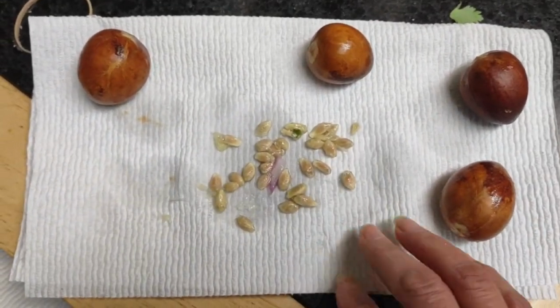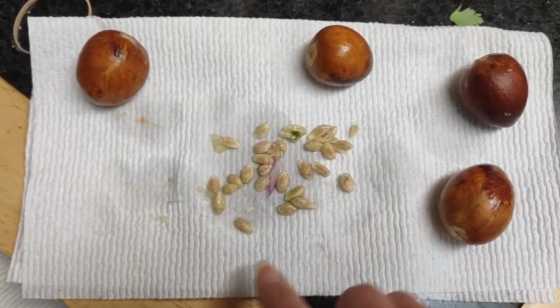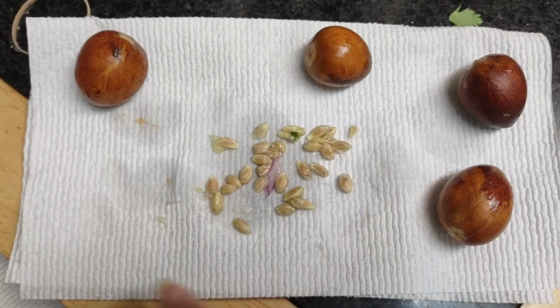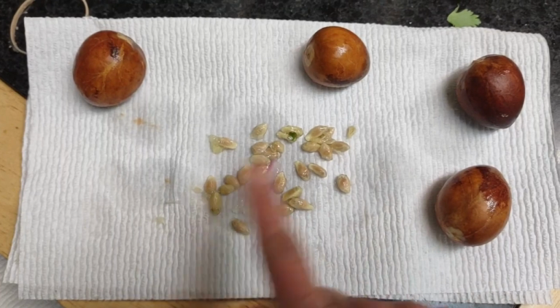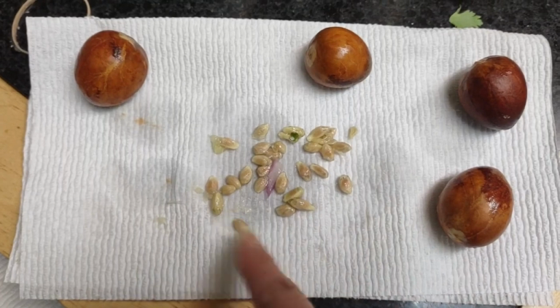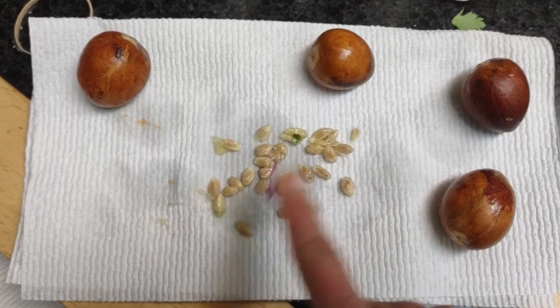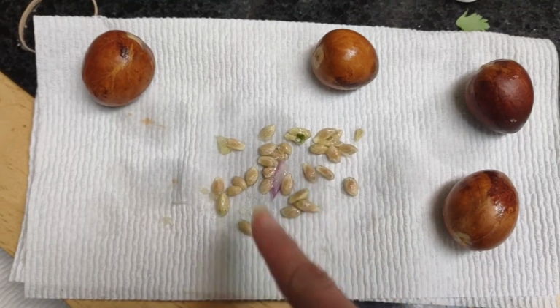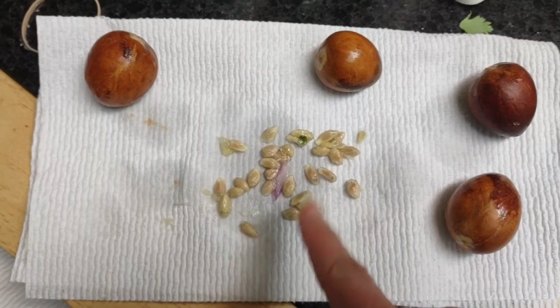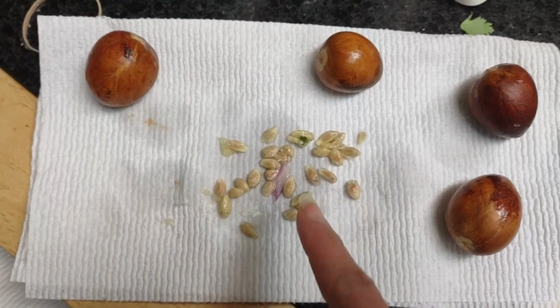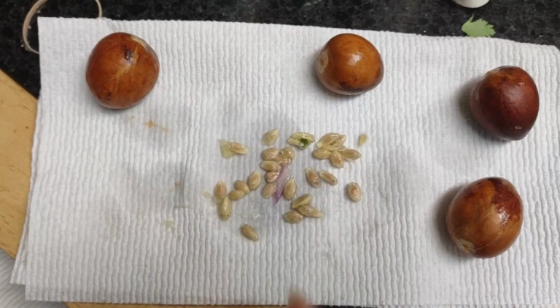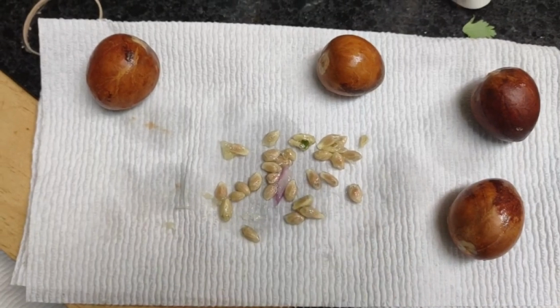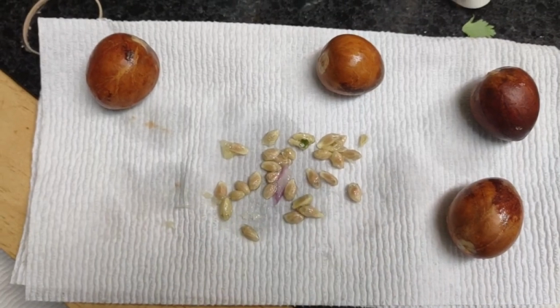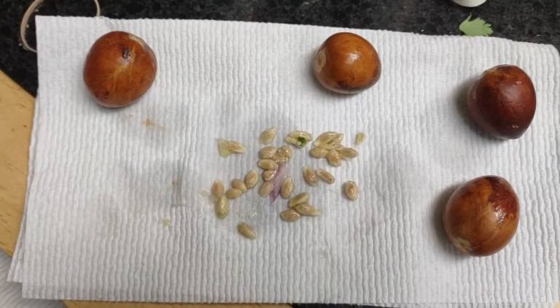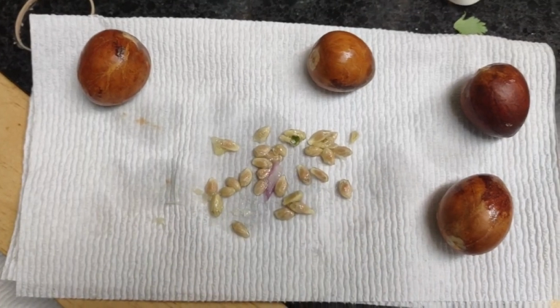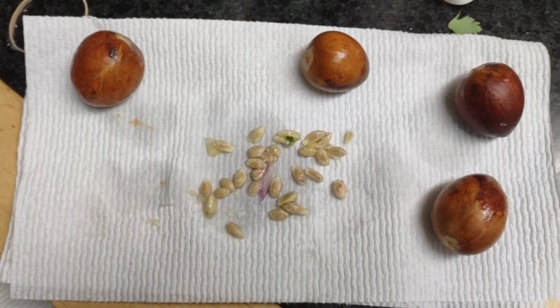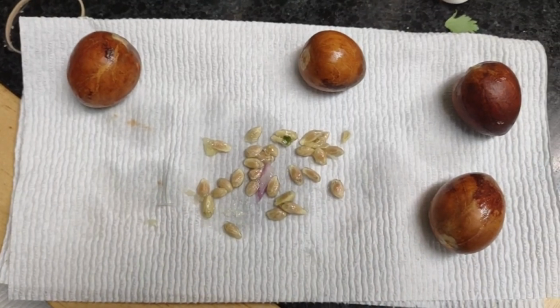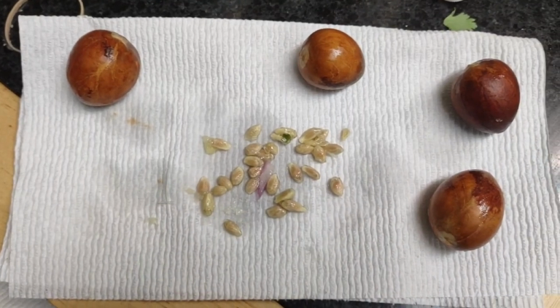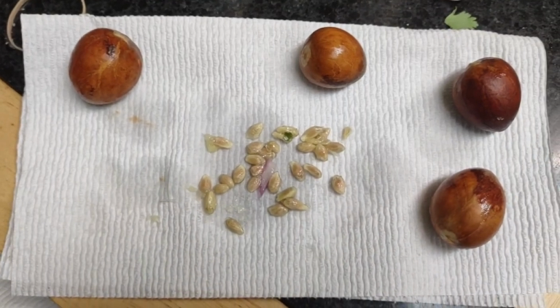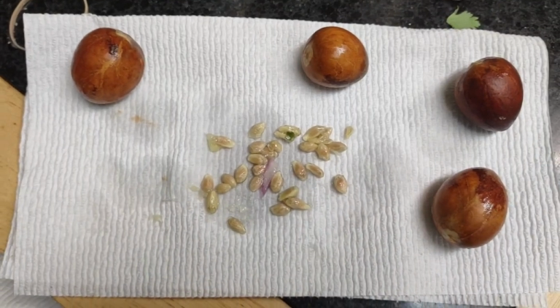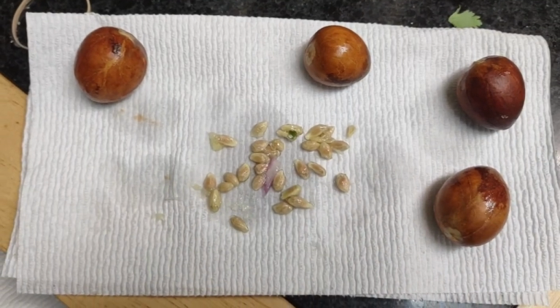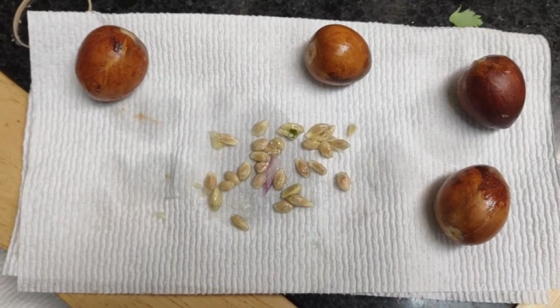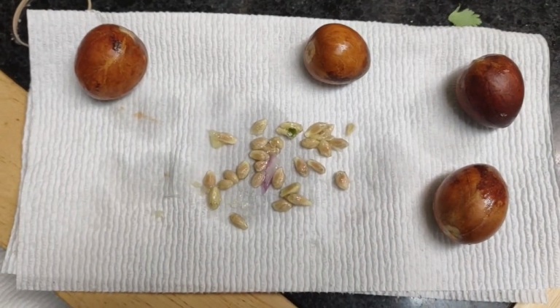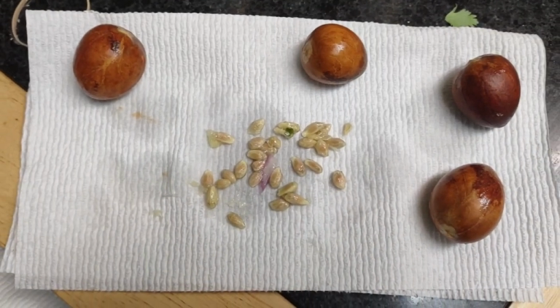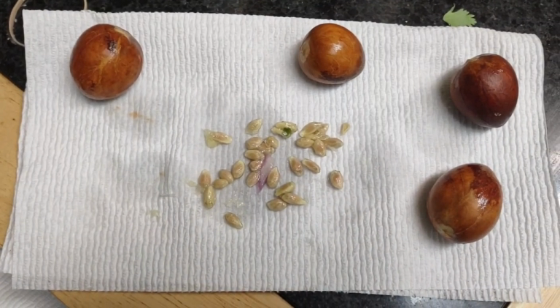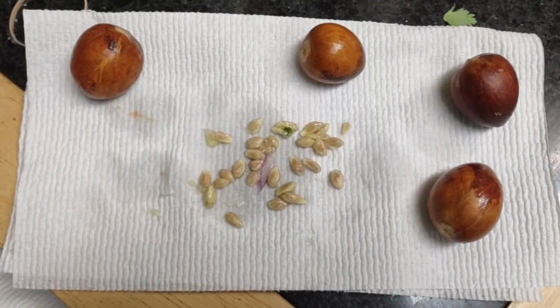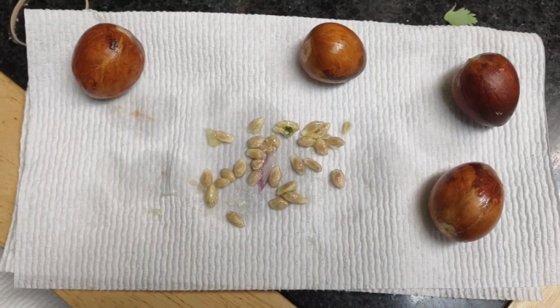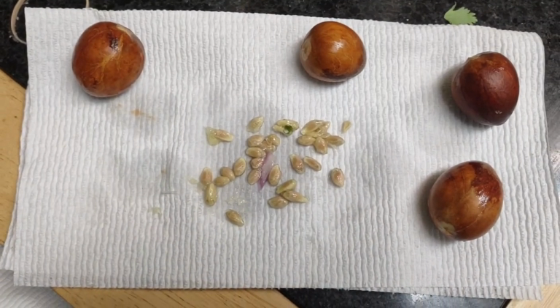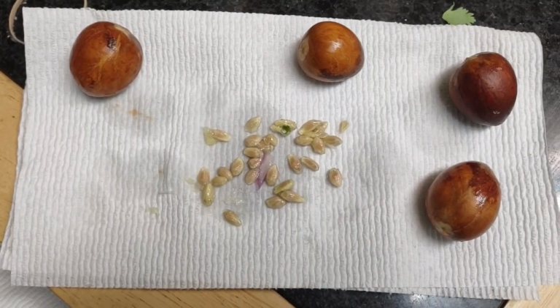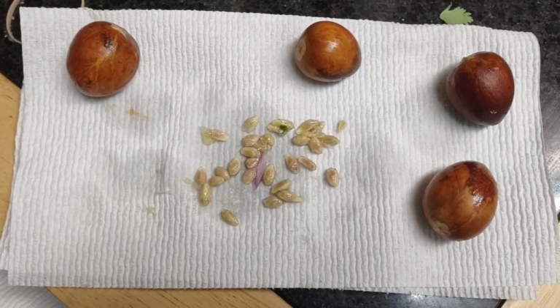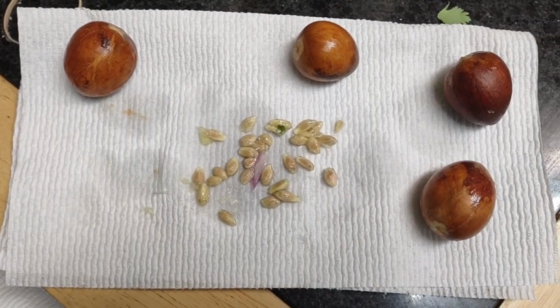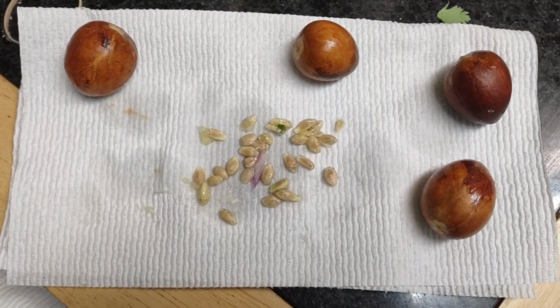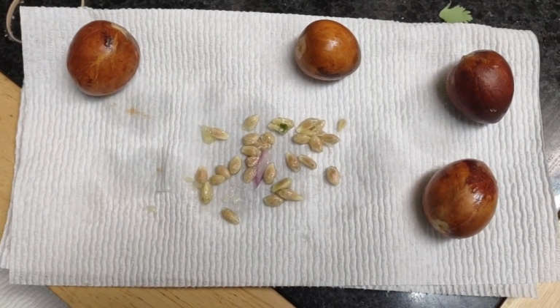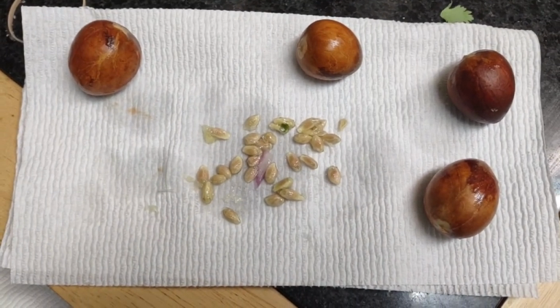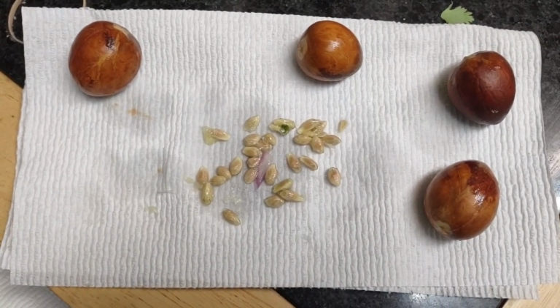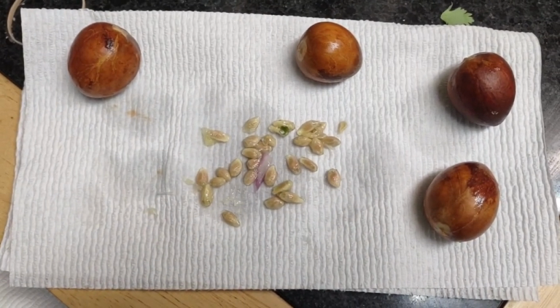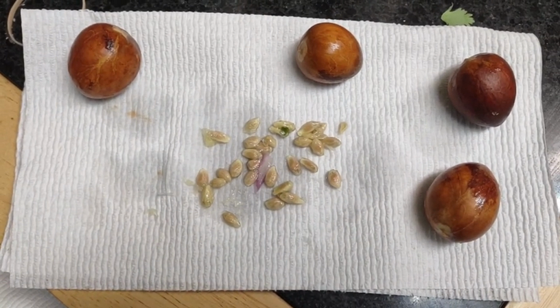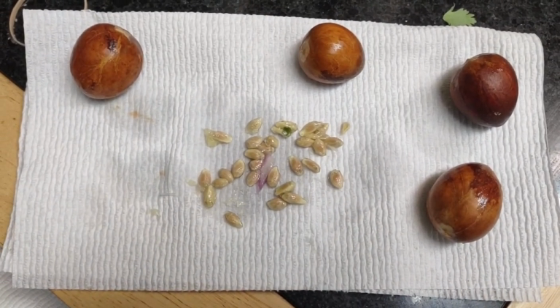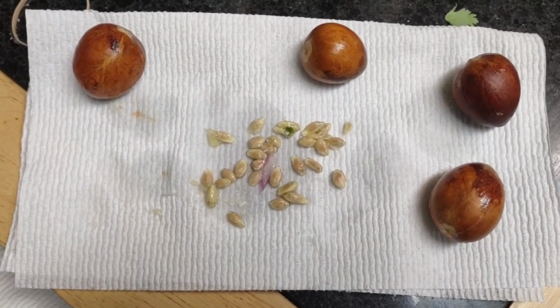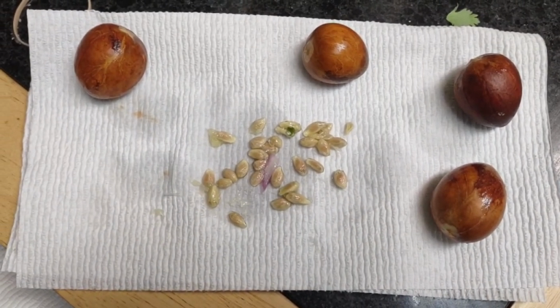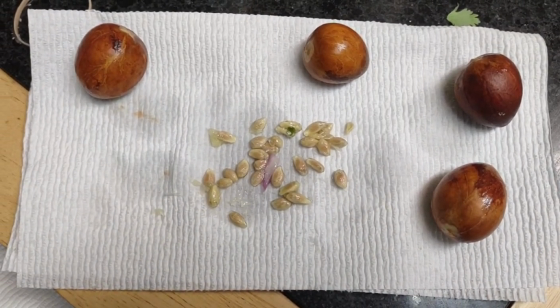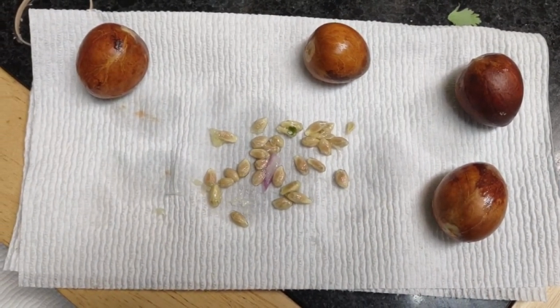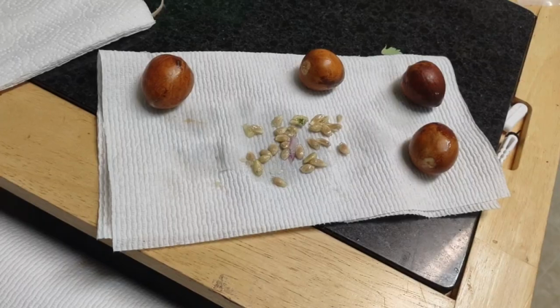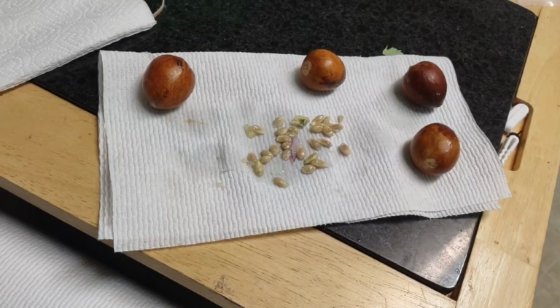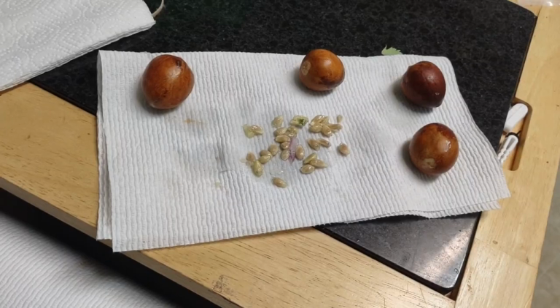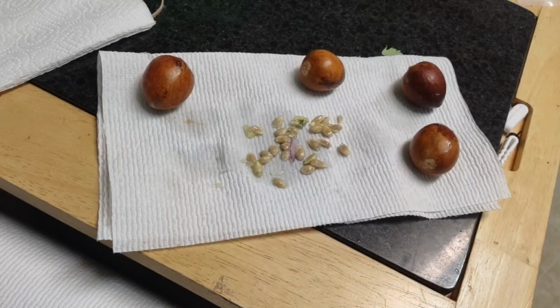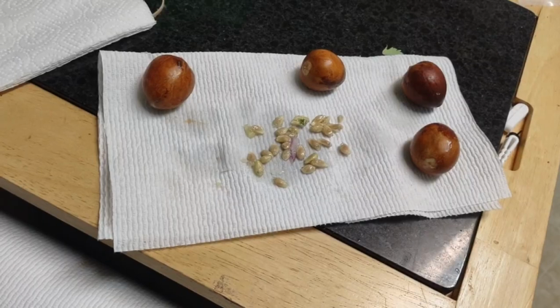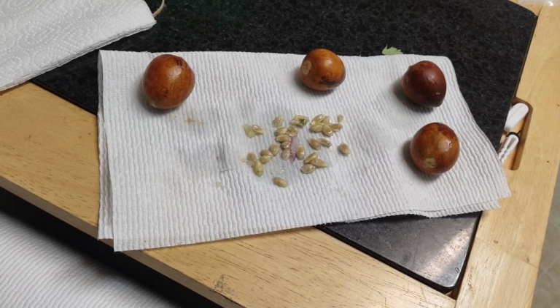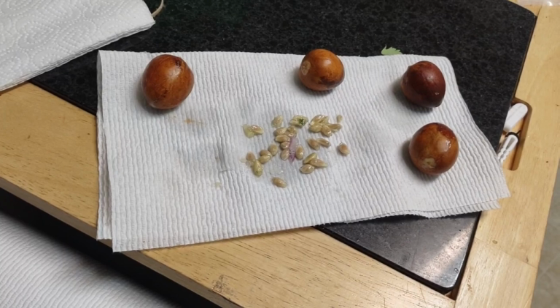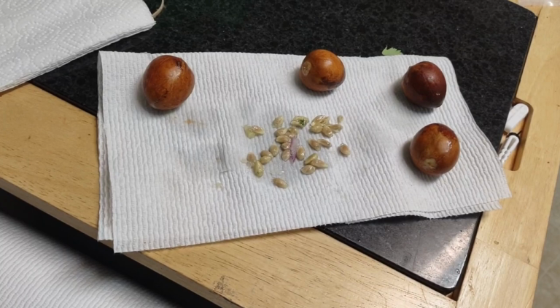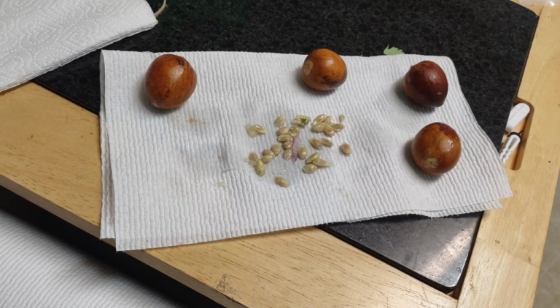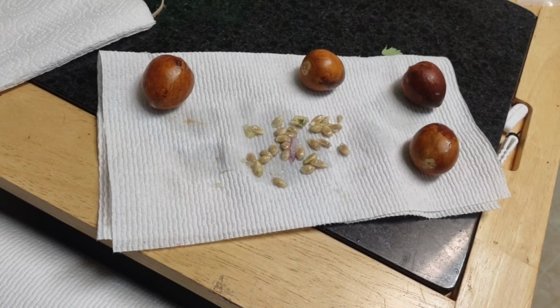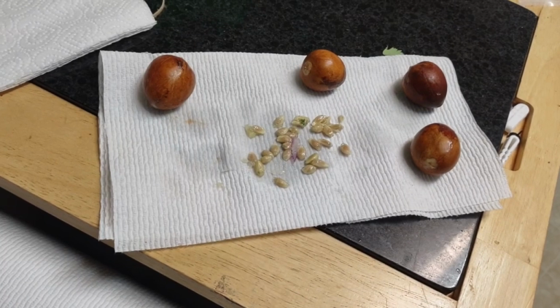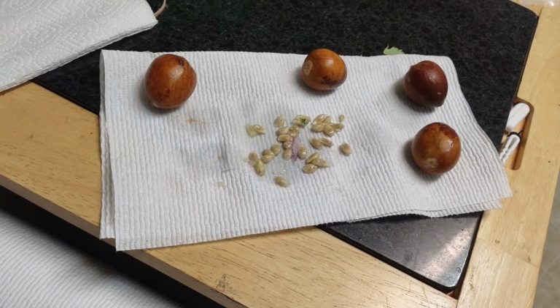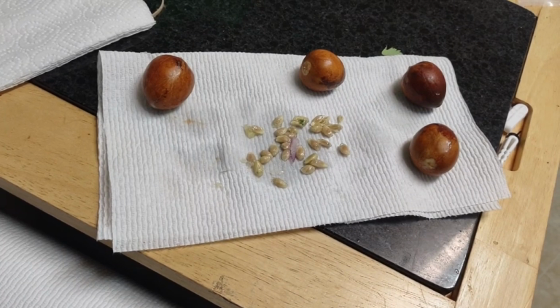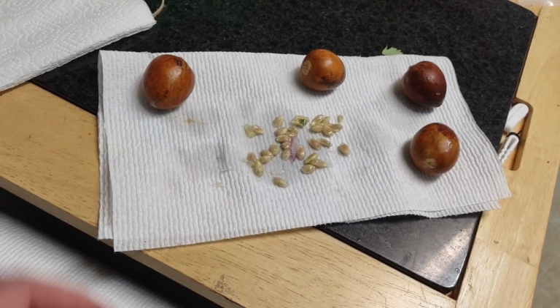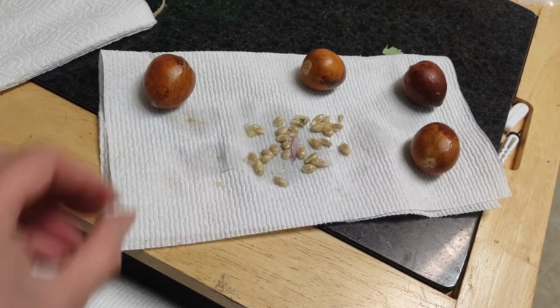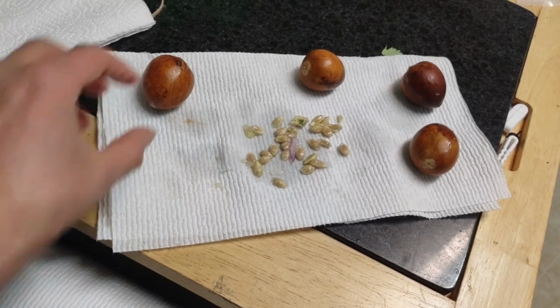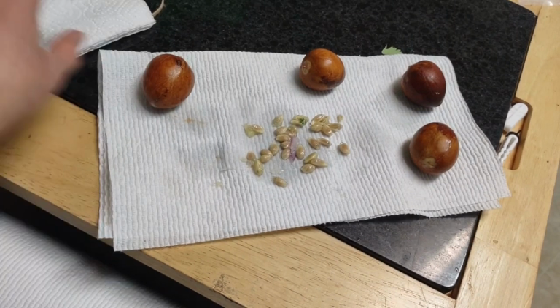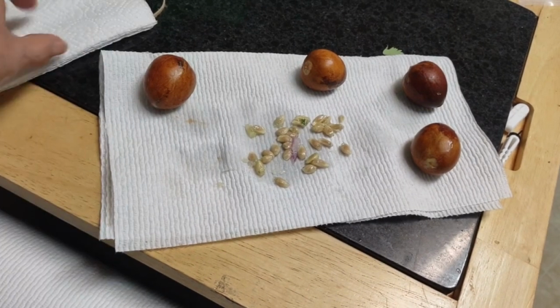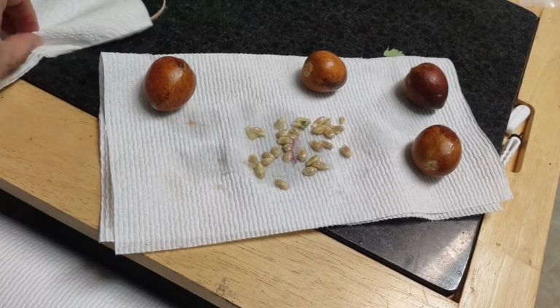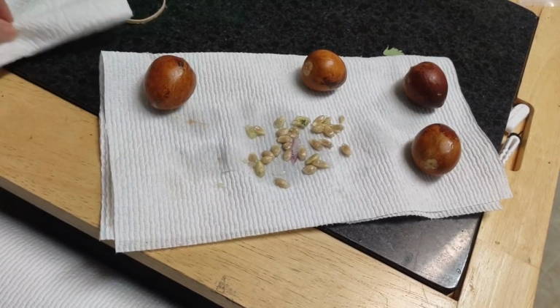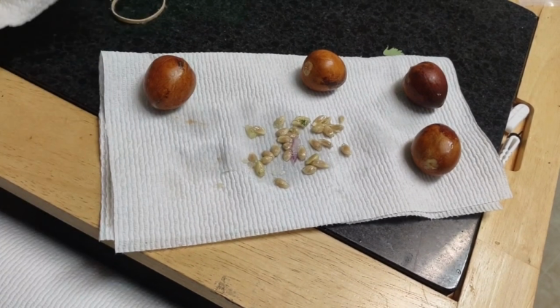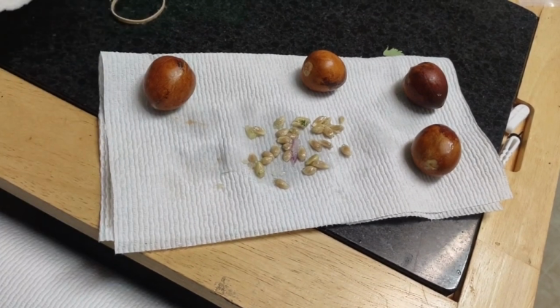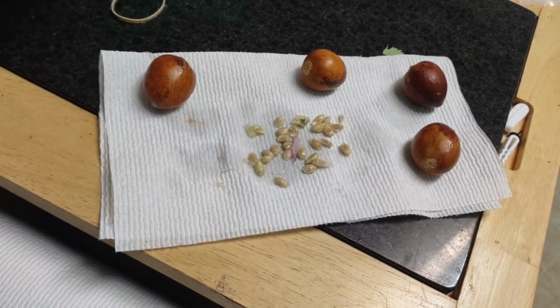I'm really supposed to roll it, so I'm probably going to roll it. Let me just show you how I do it.